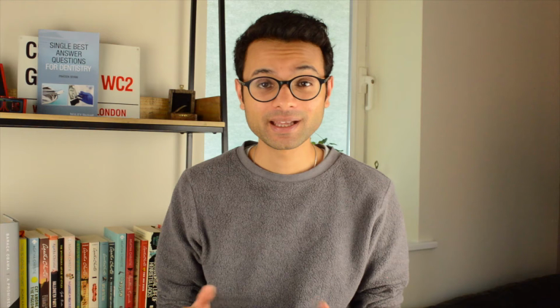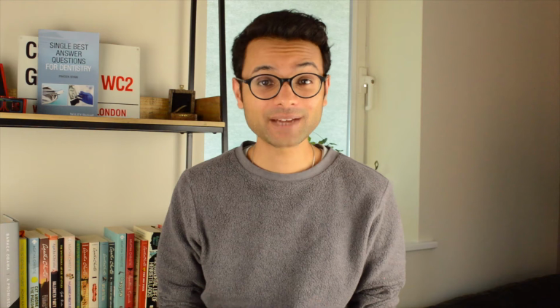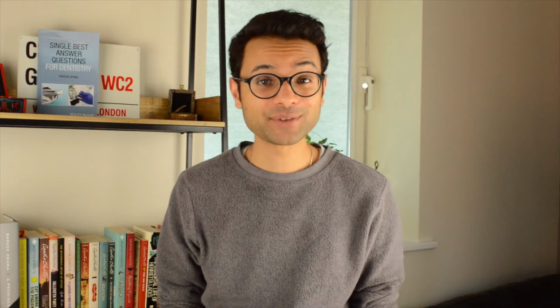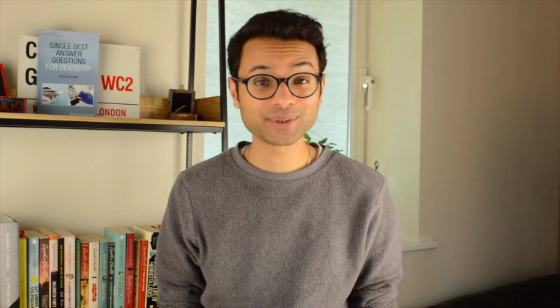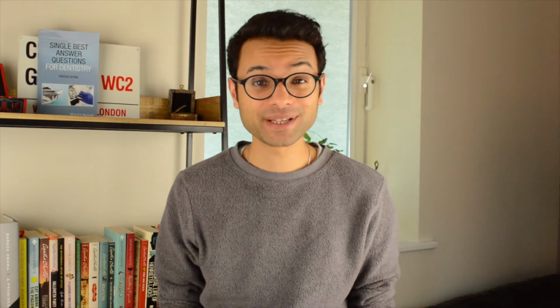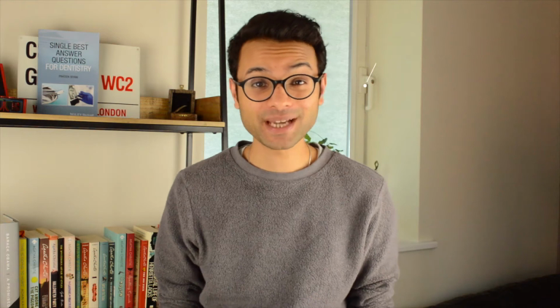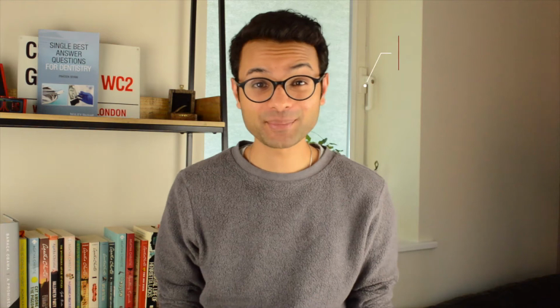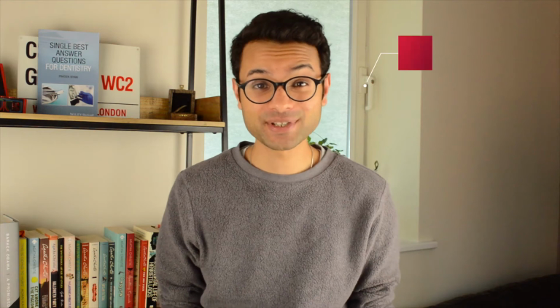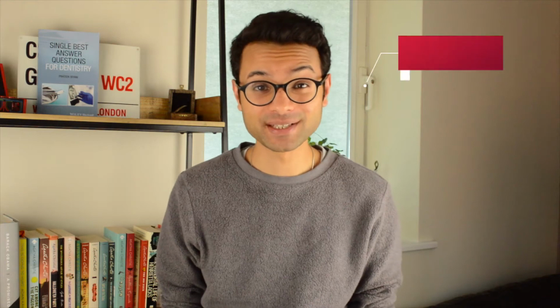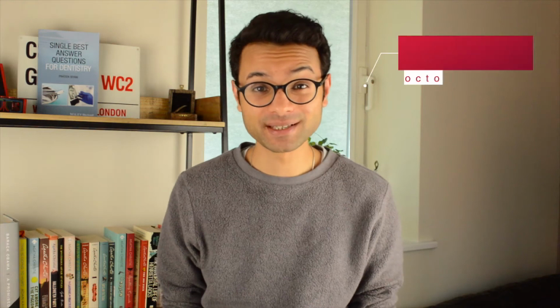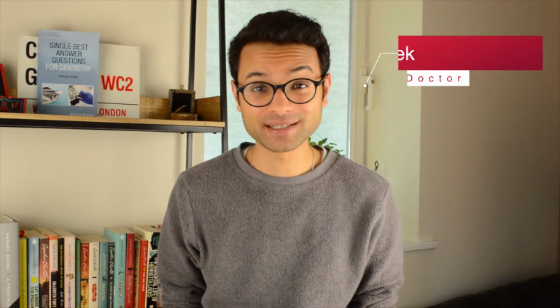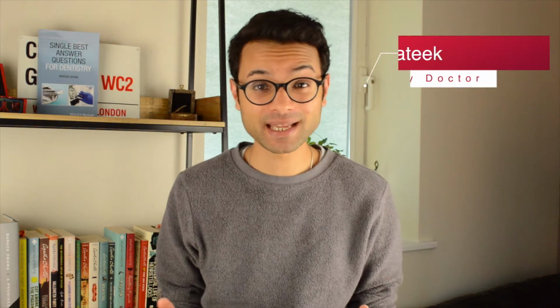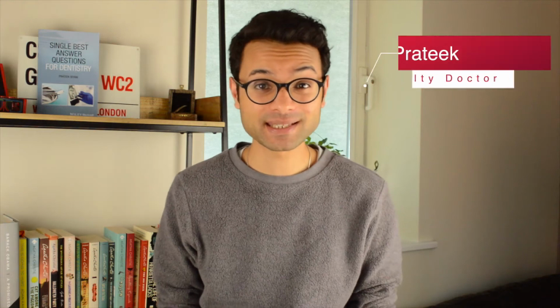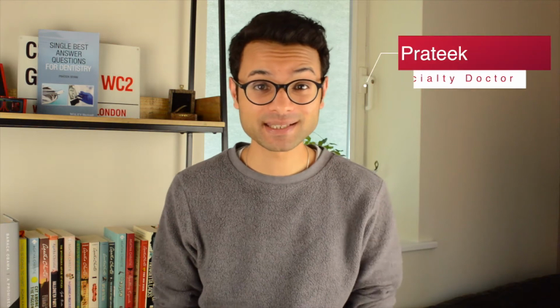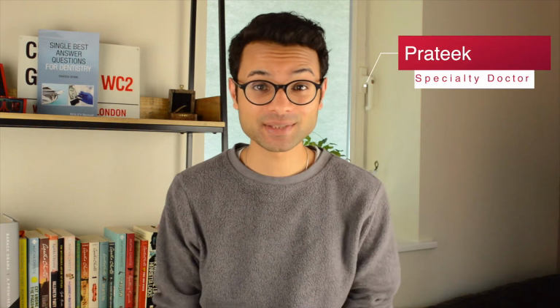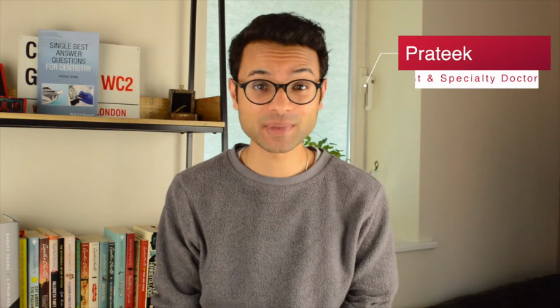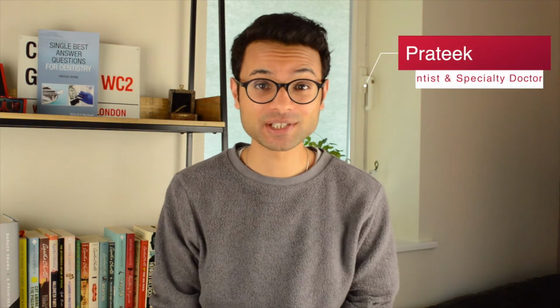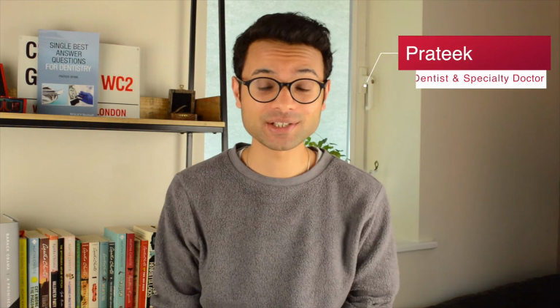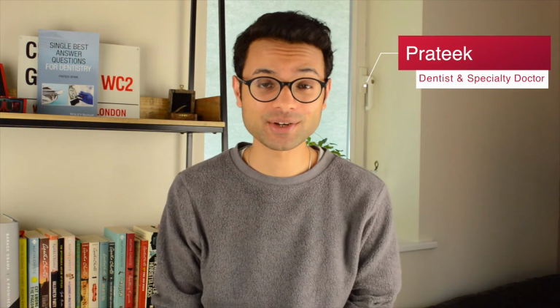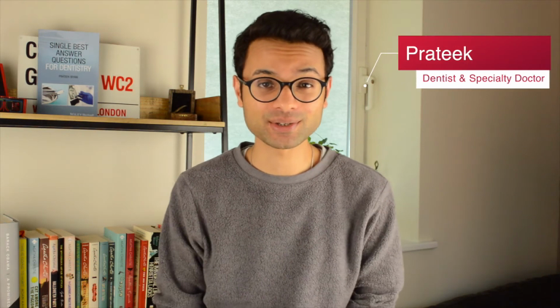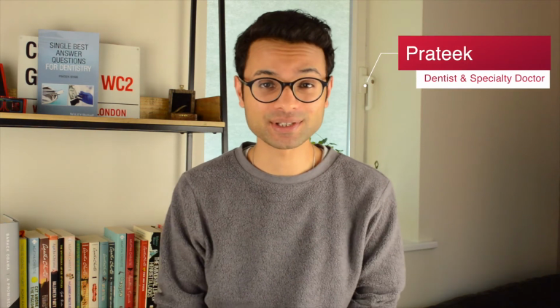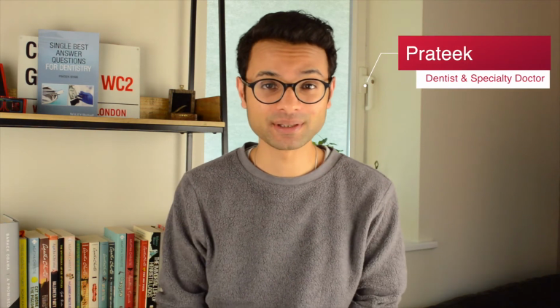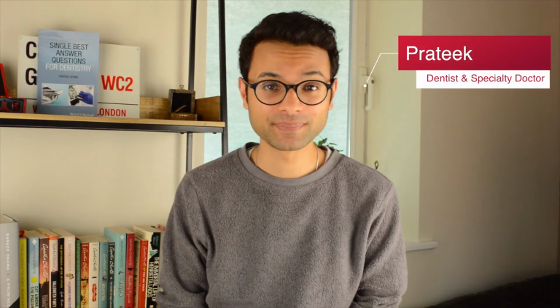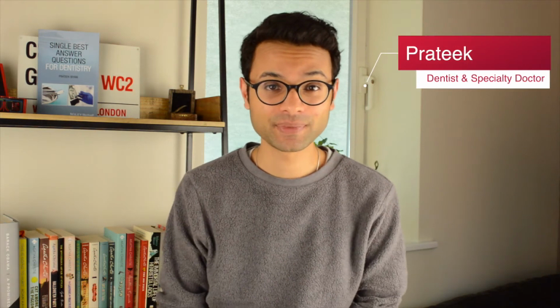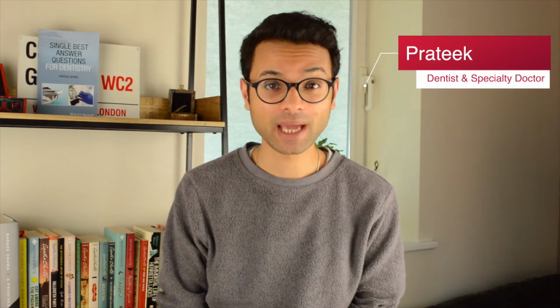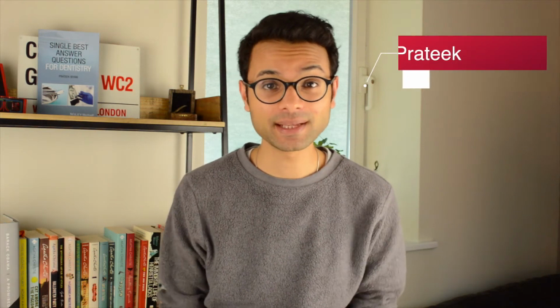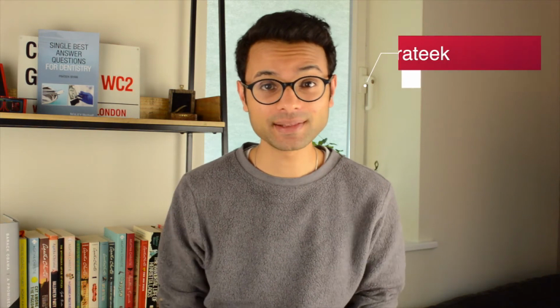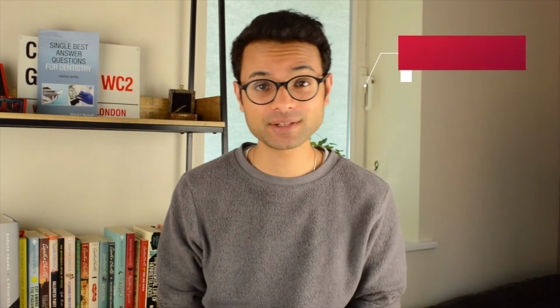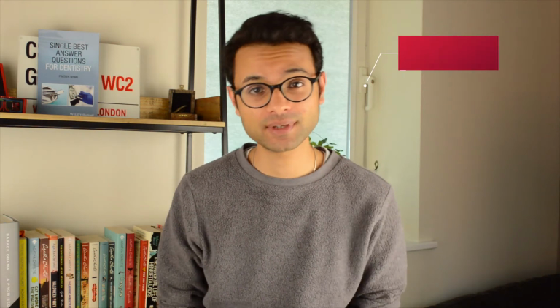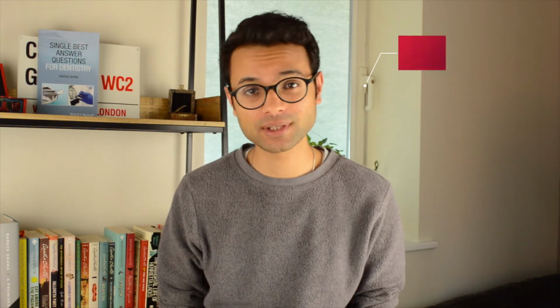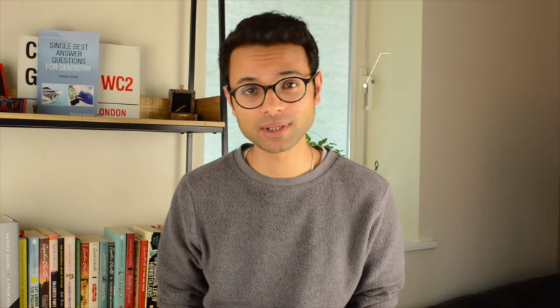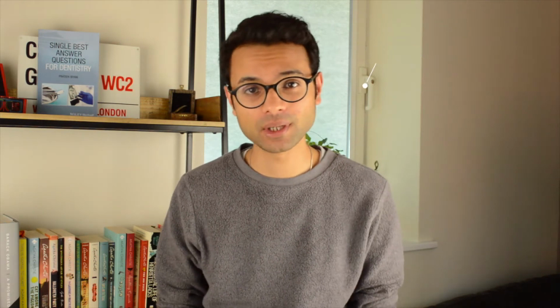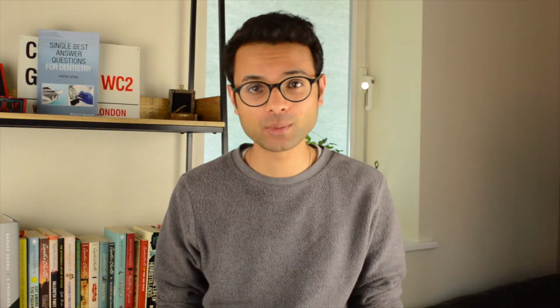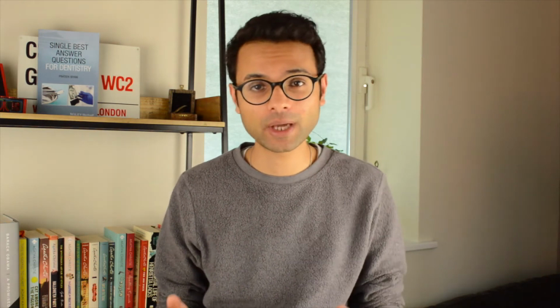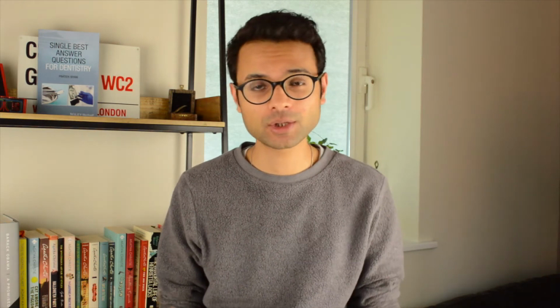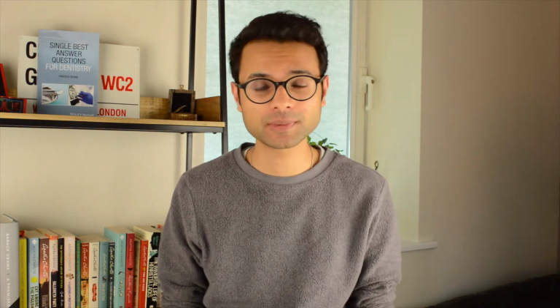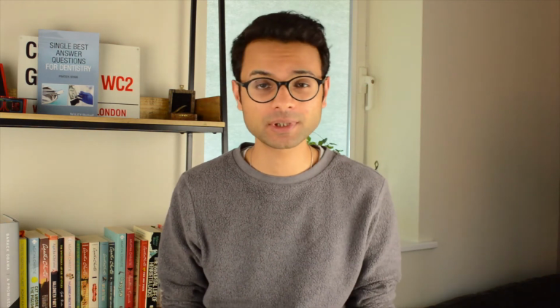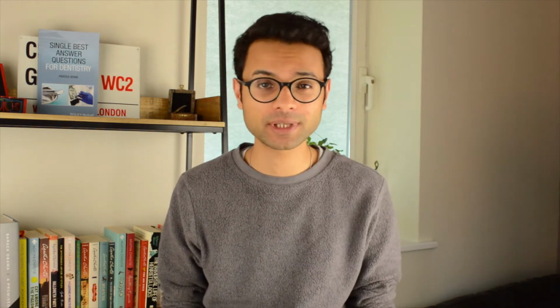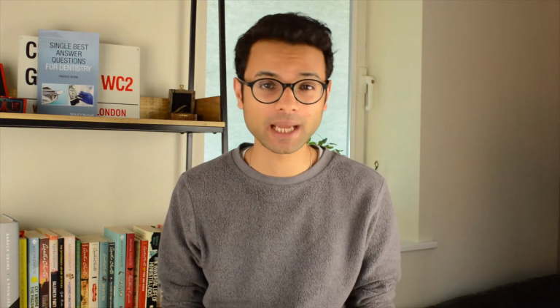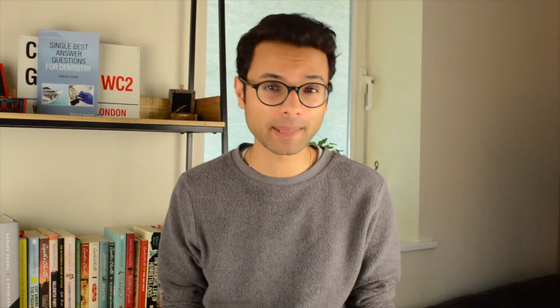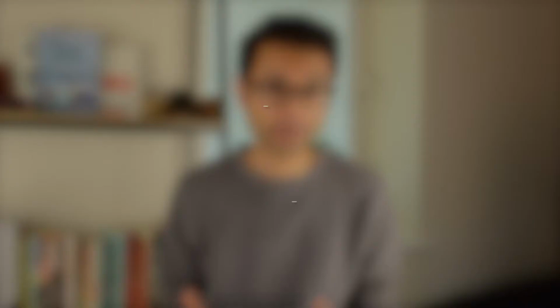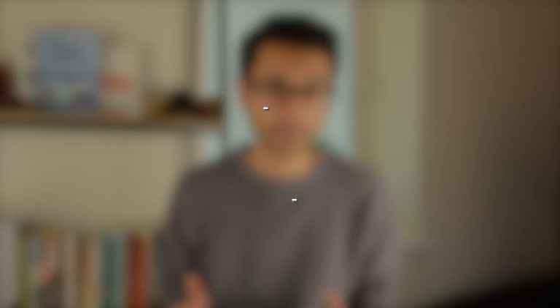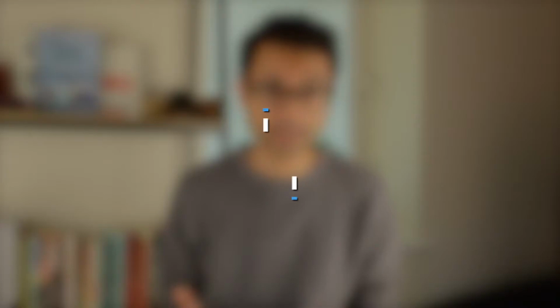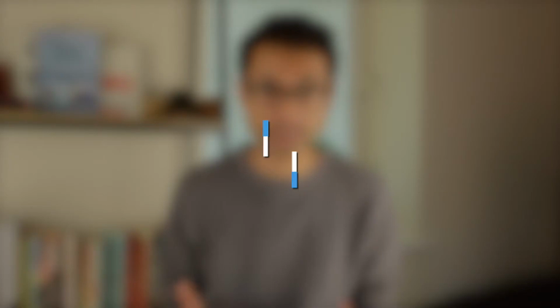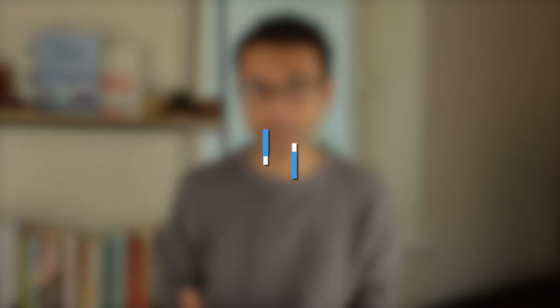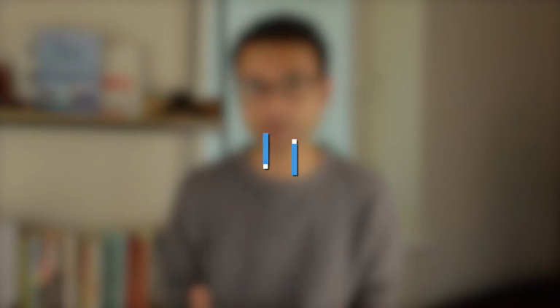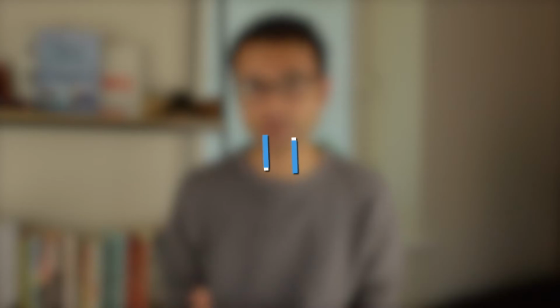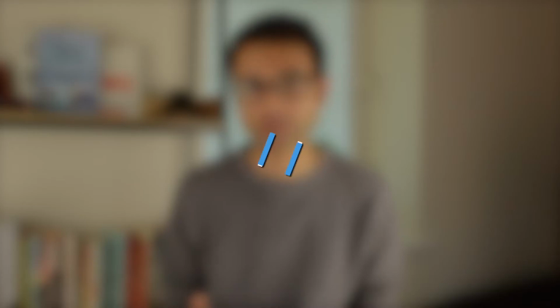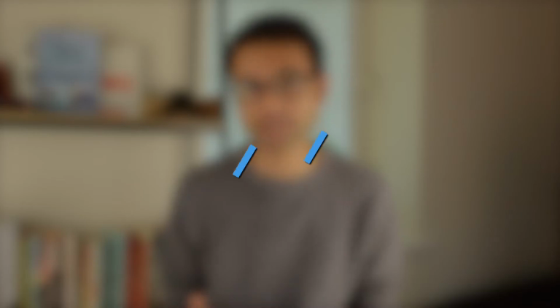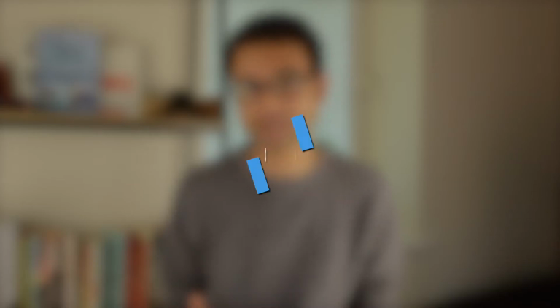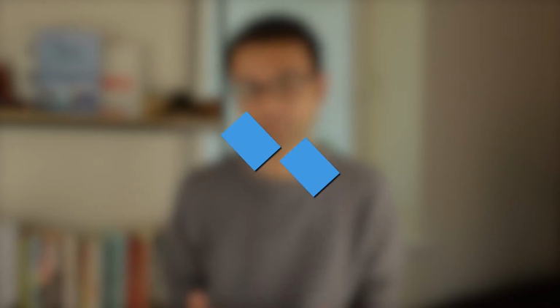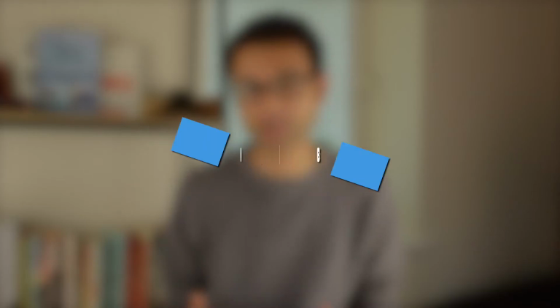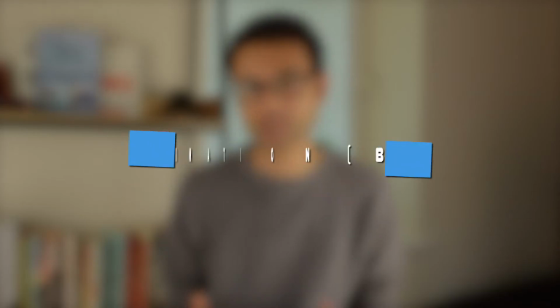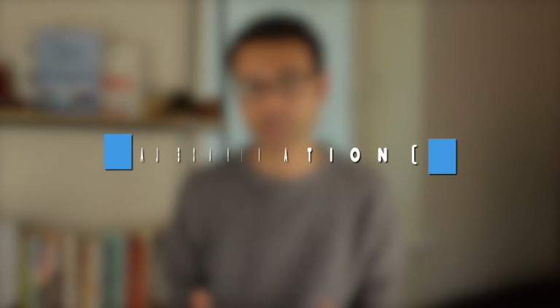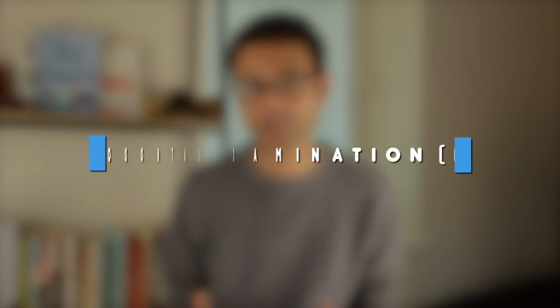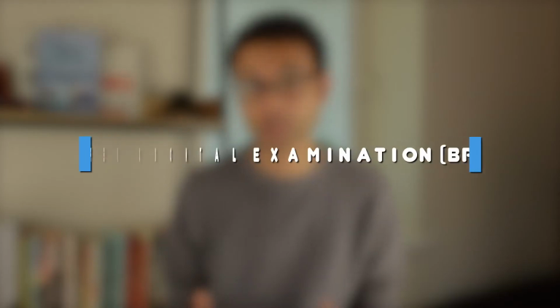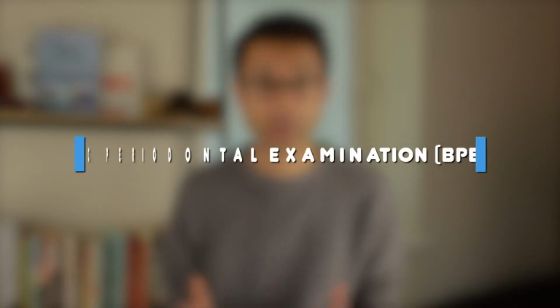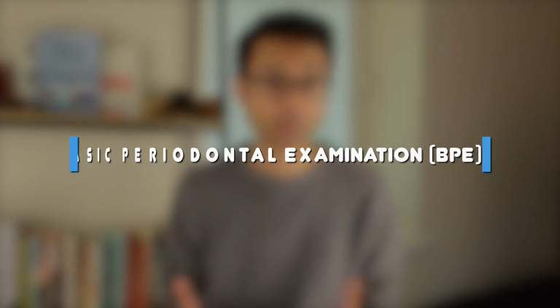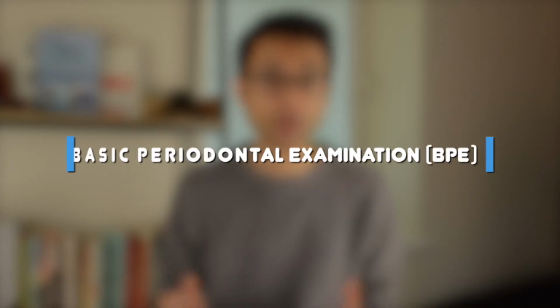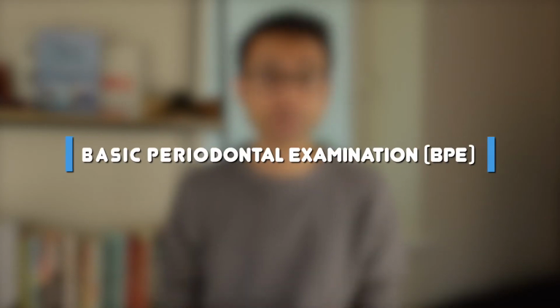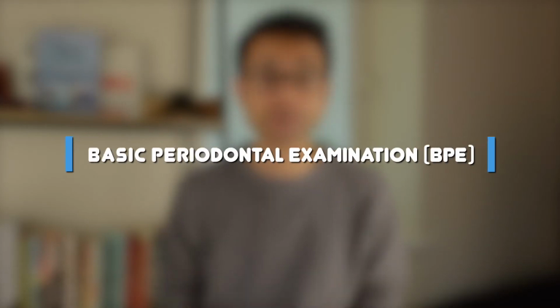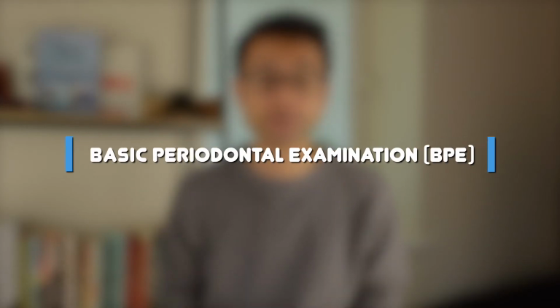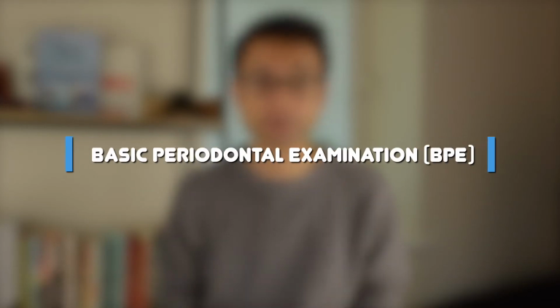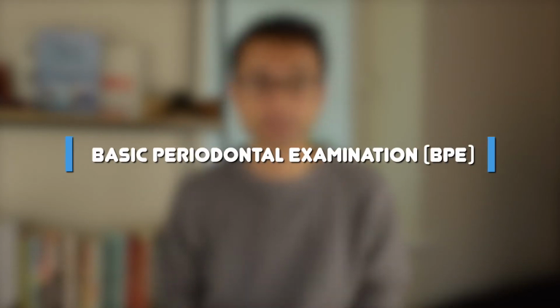Hi everyone, I'm Pratik, a dentist and specialty doctor, and in this video we're going to be looking at the basic periodontal examination and why we do it.